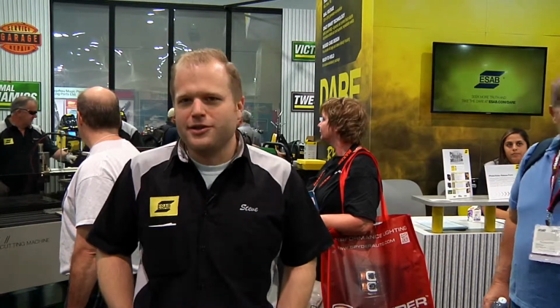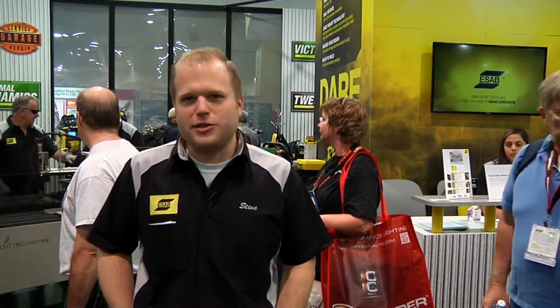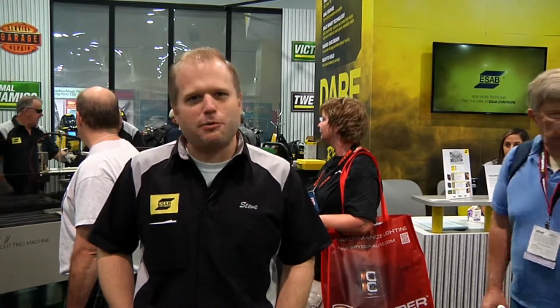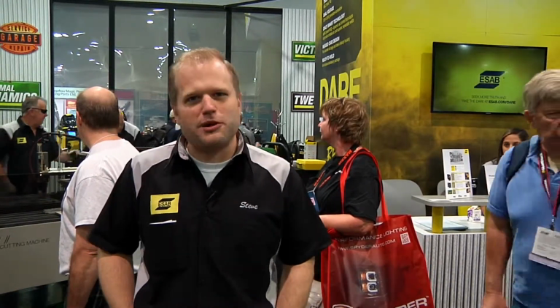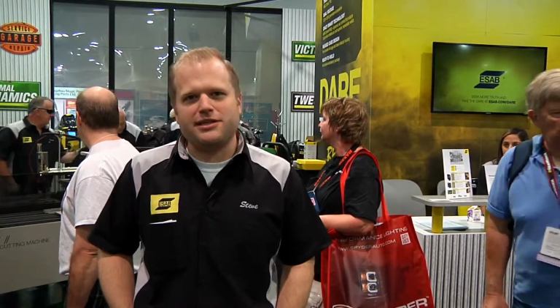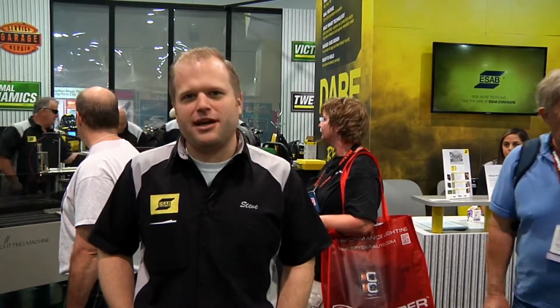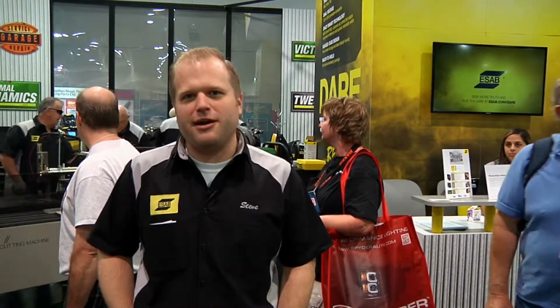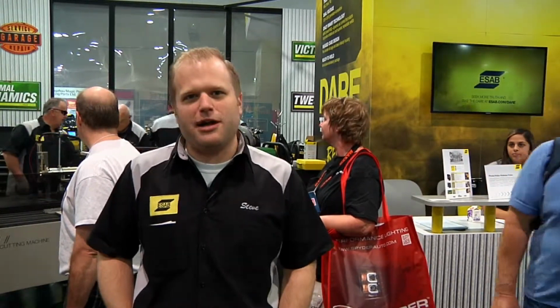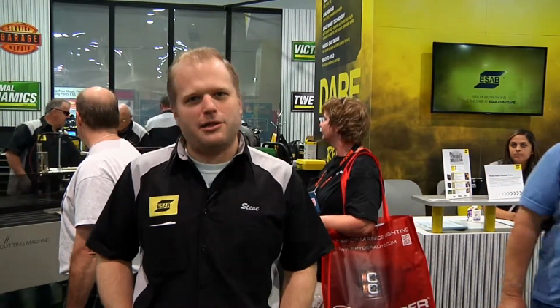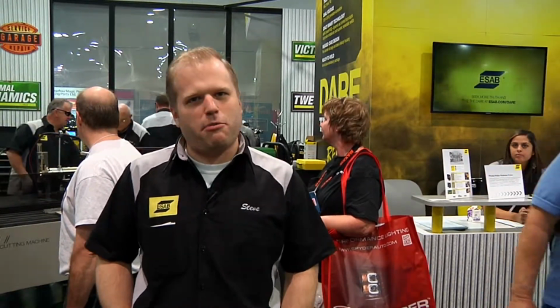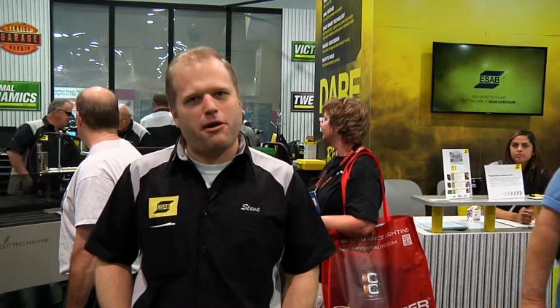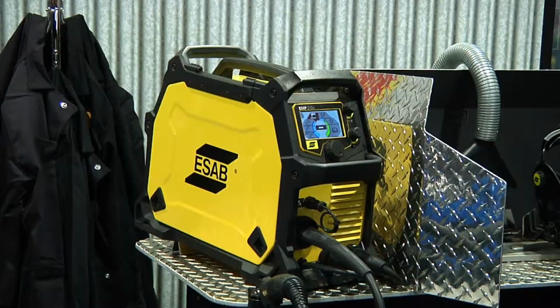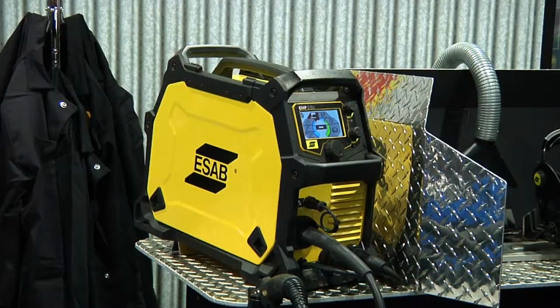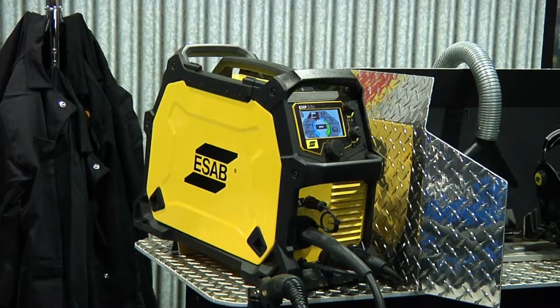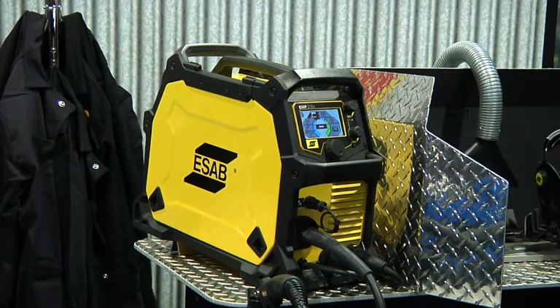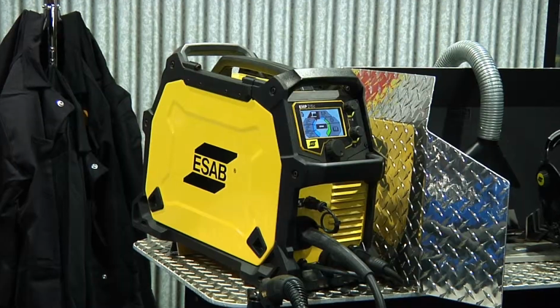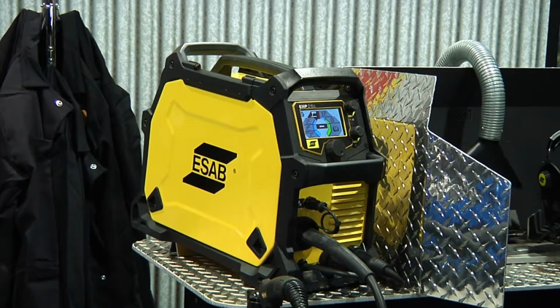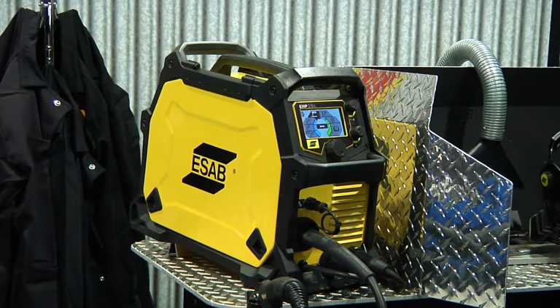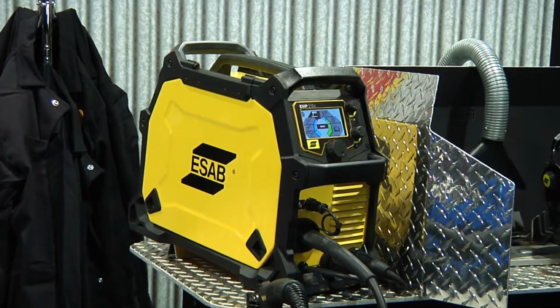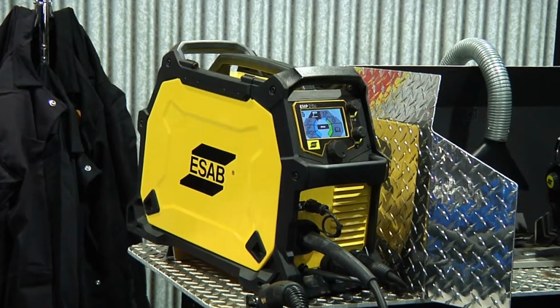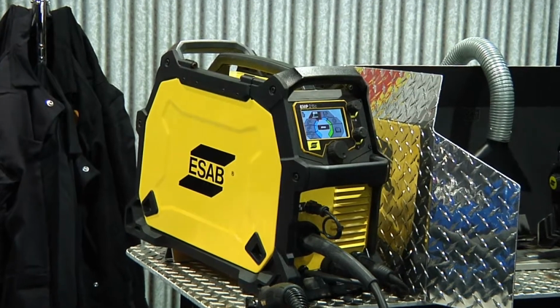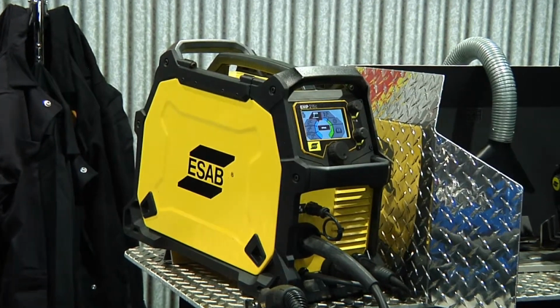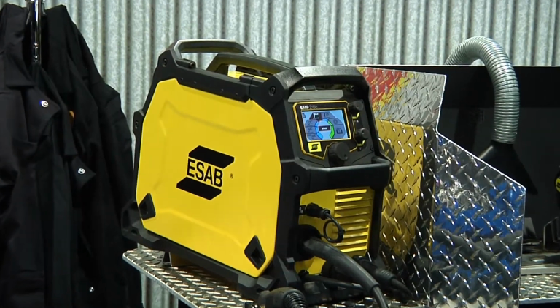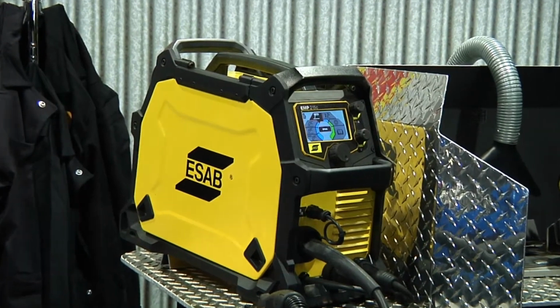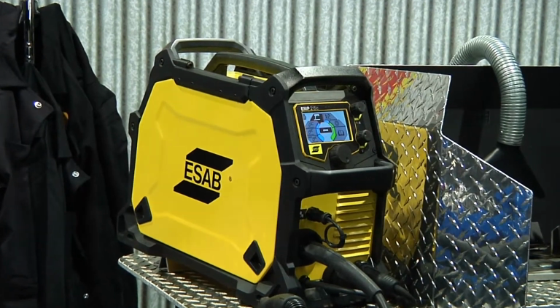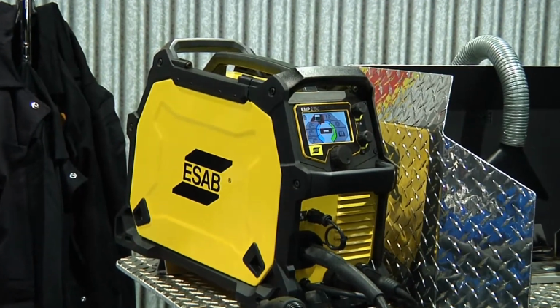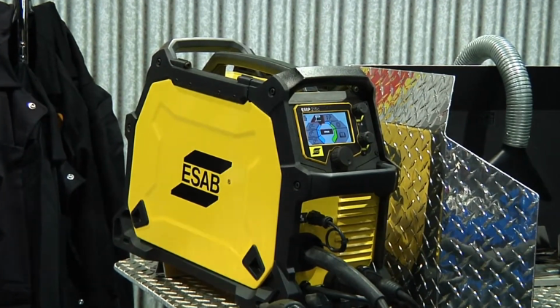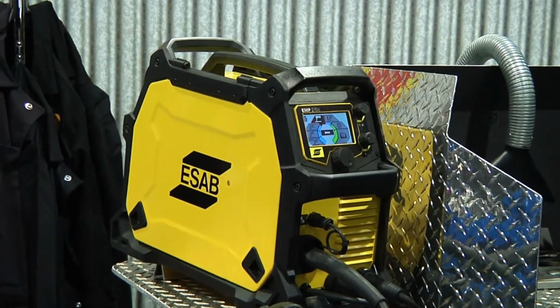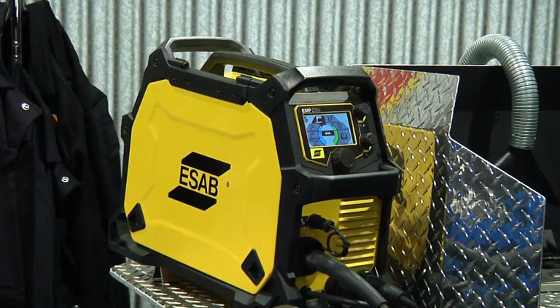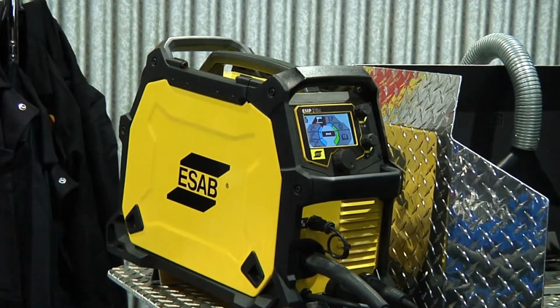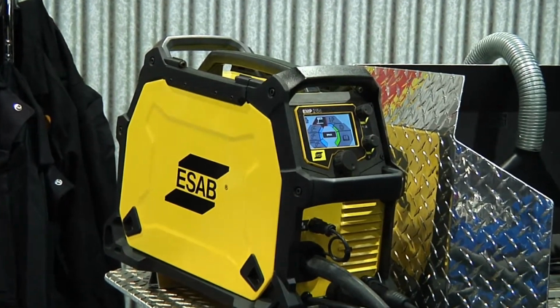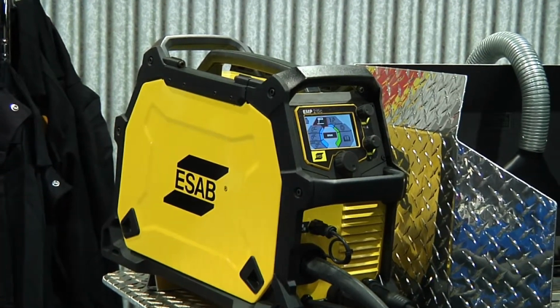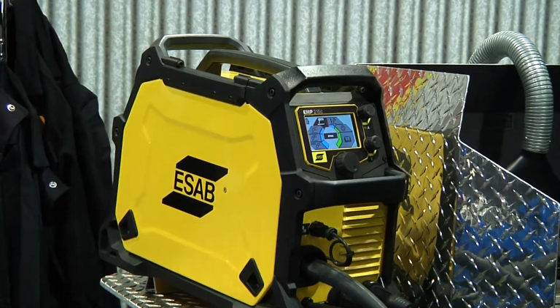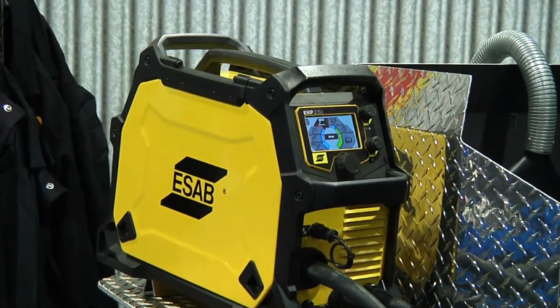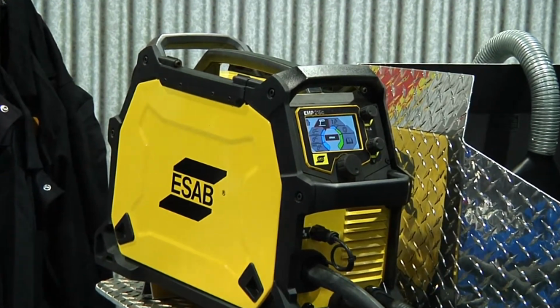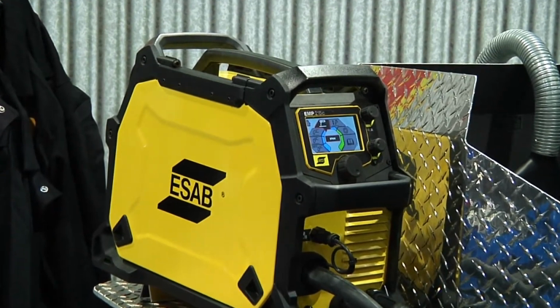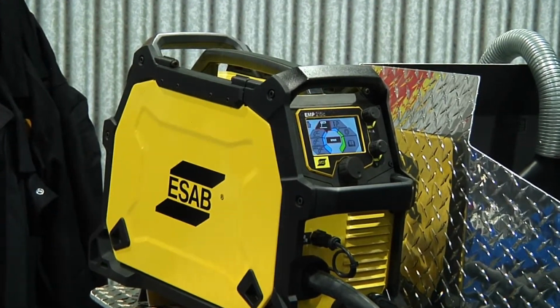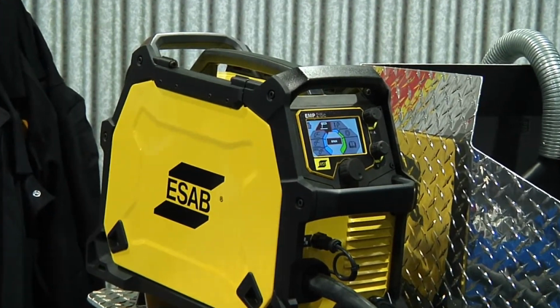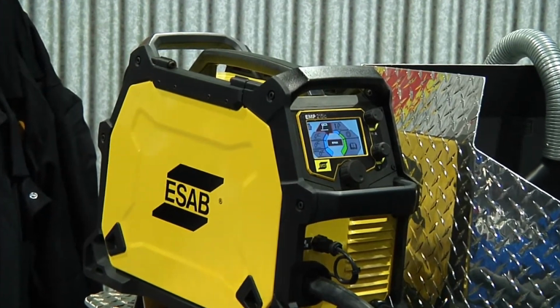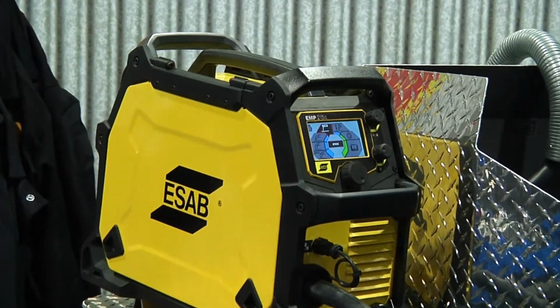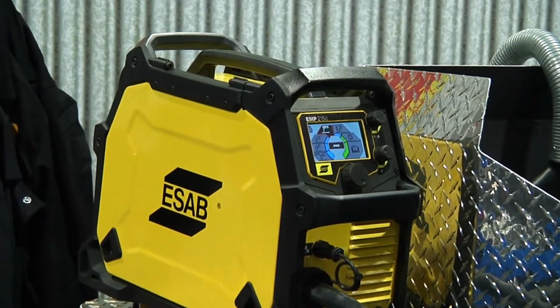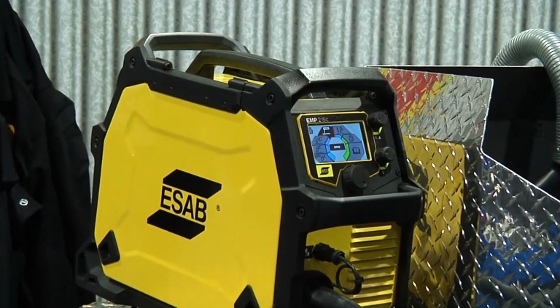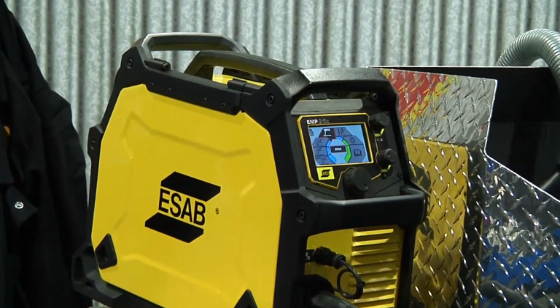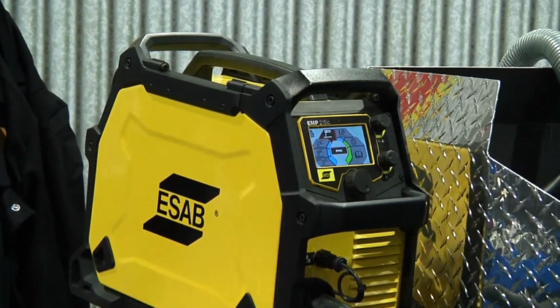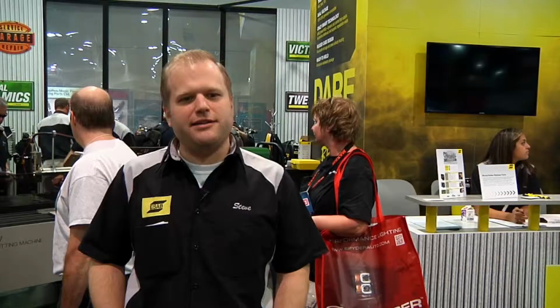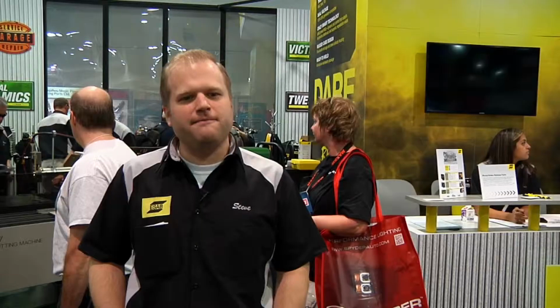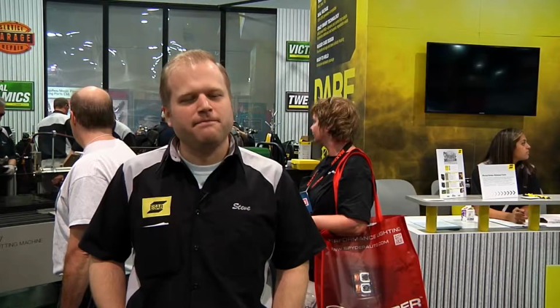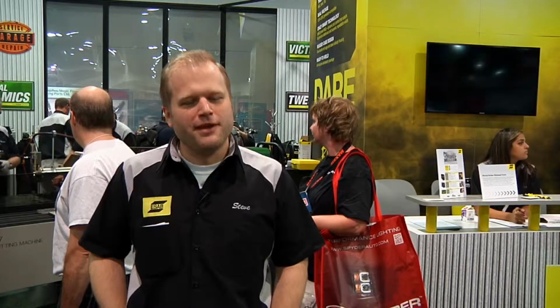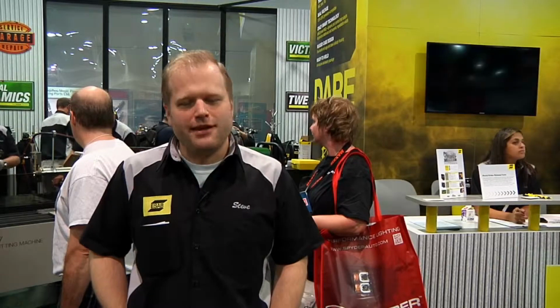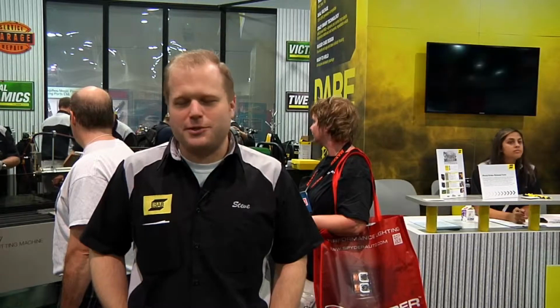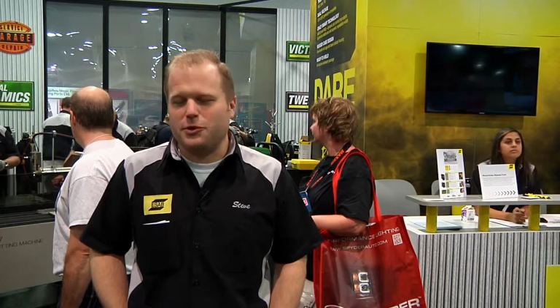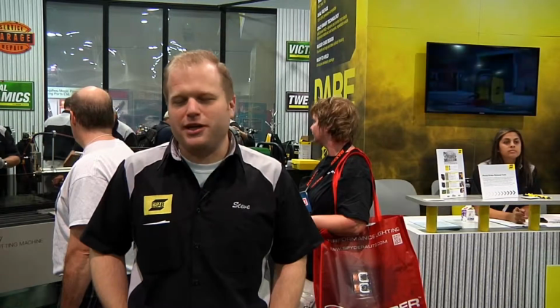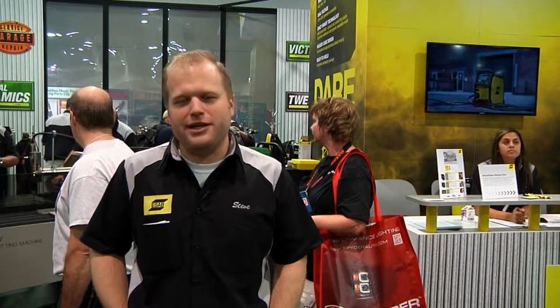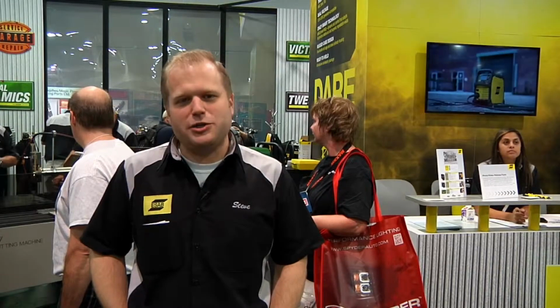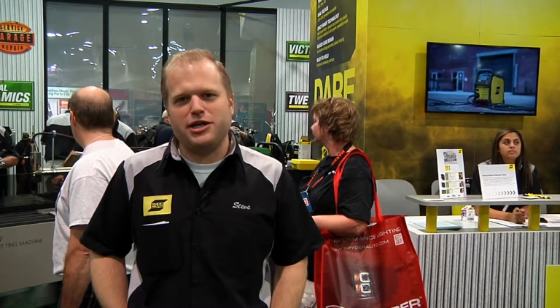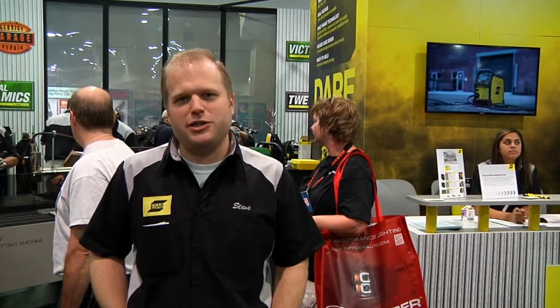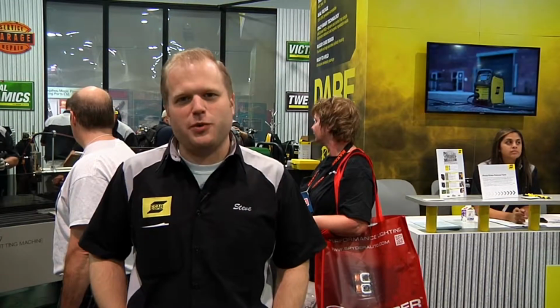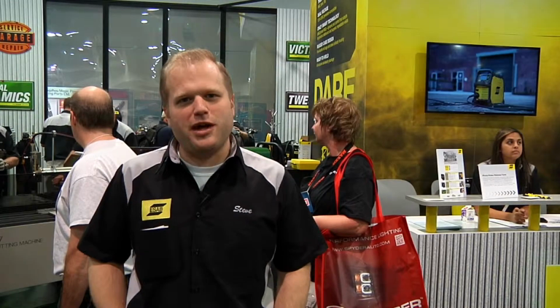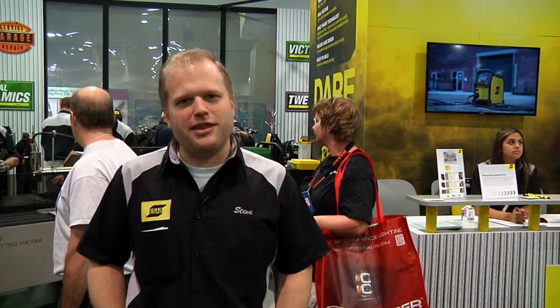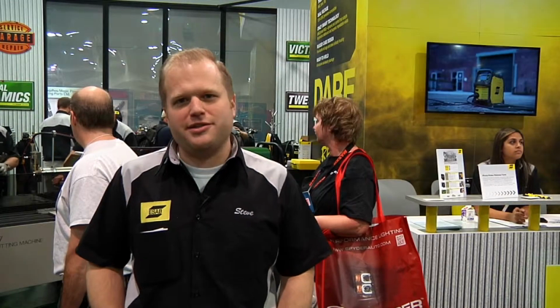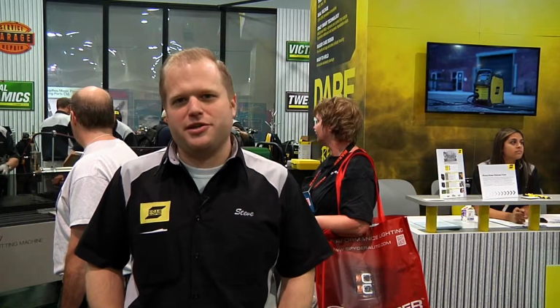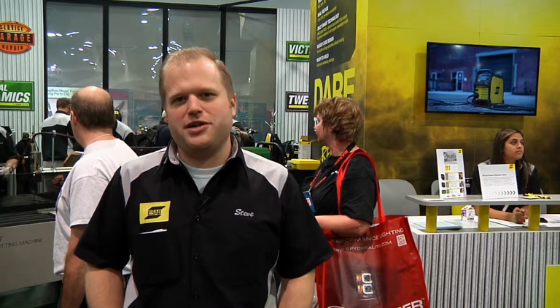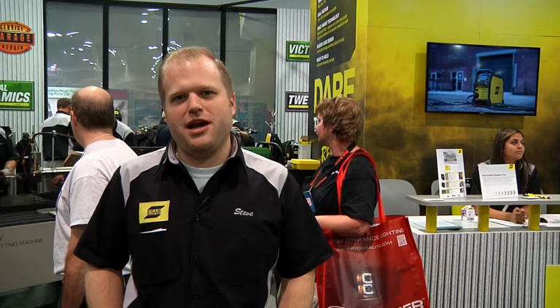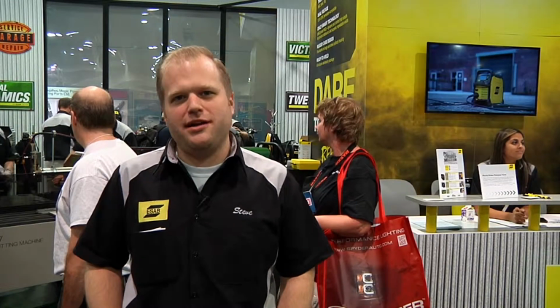Super excited about the product. It's a multi-process dual voltage machine that's really going to change the way things are done.